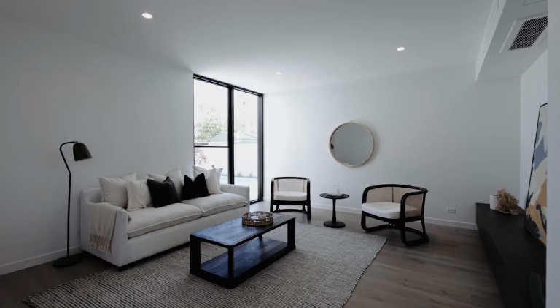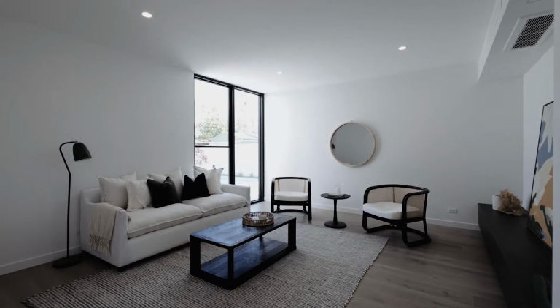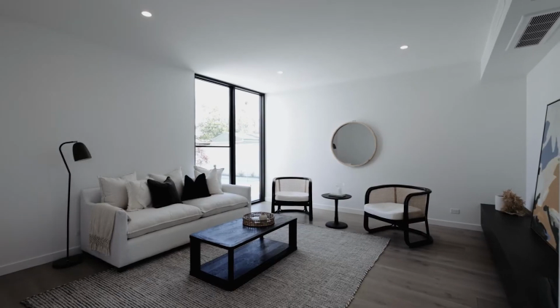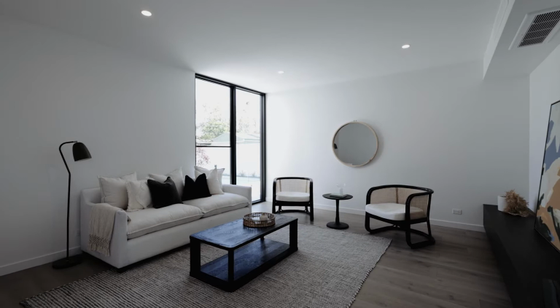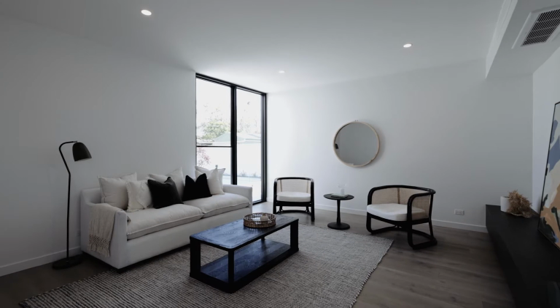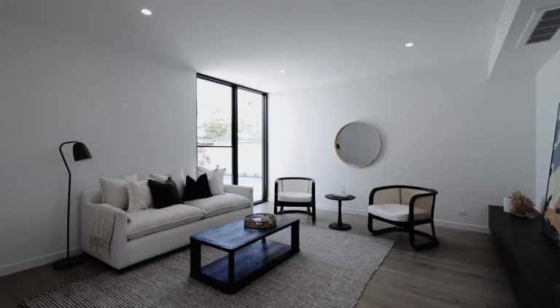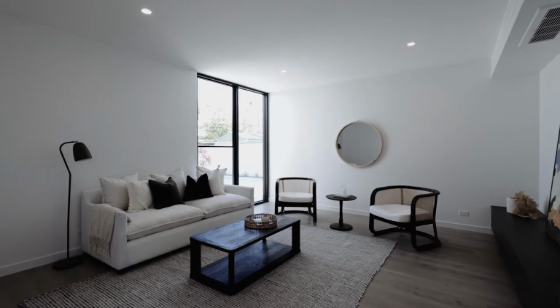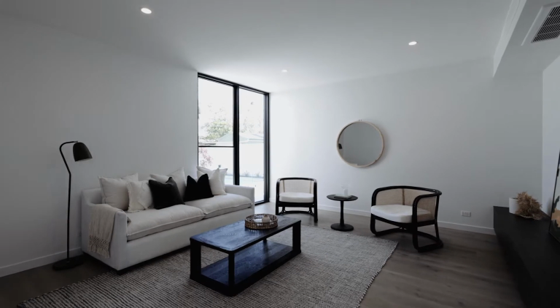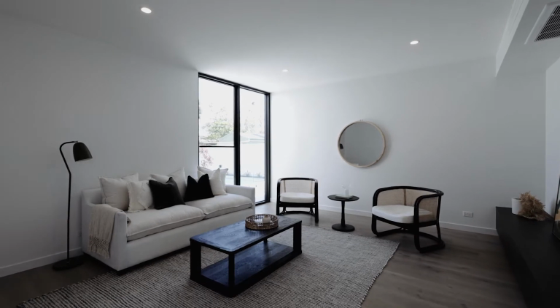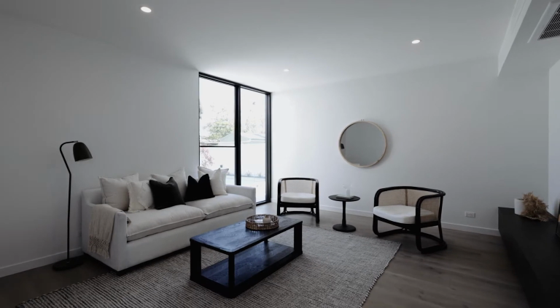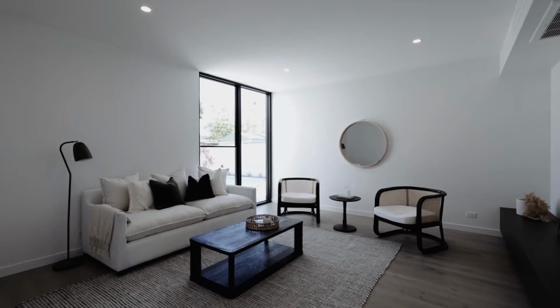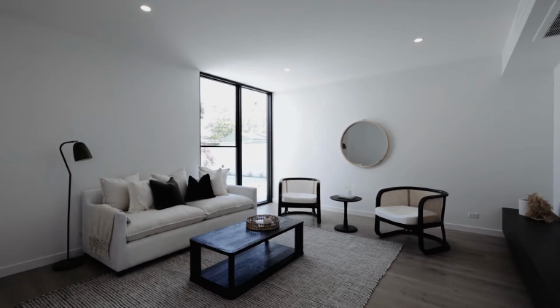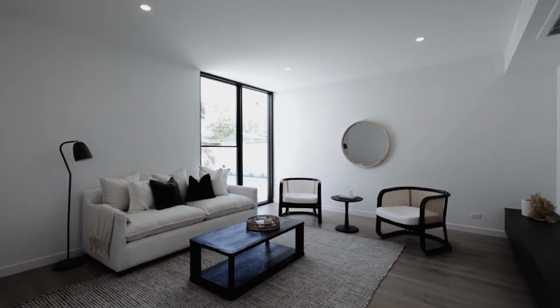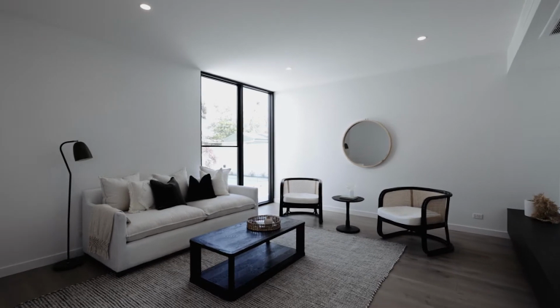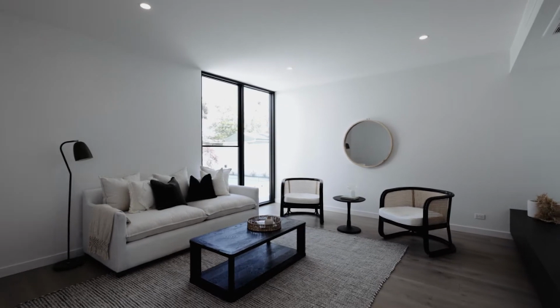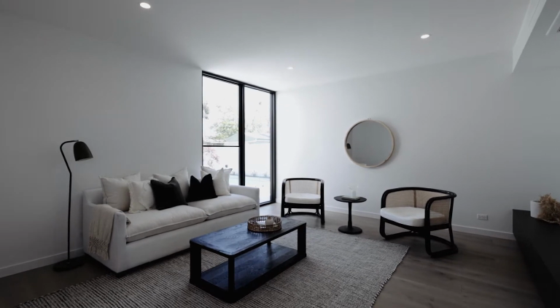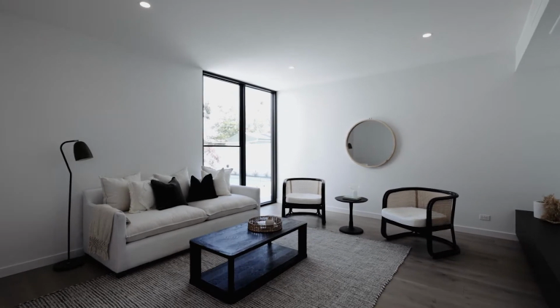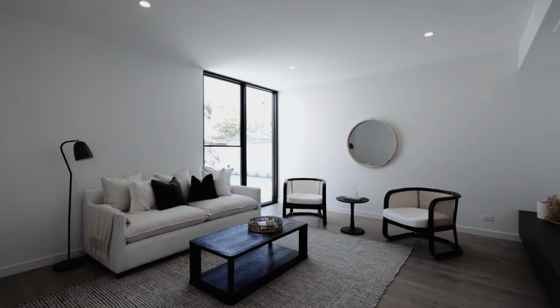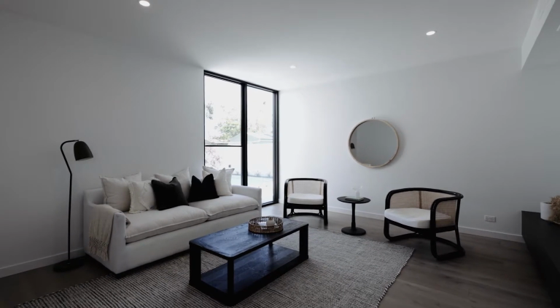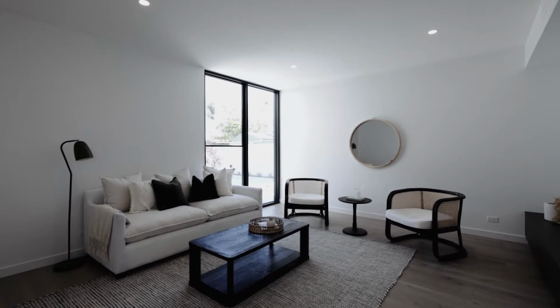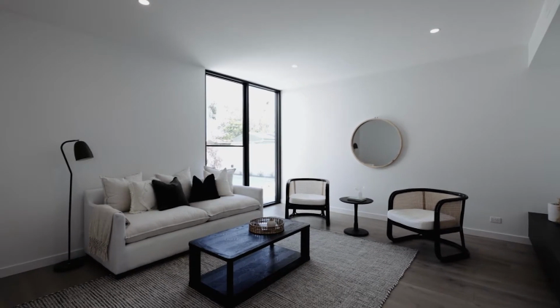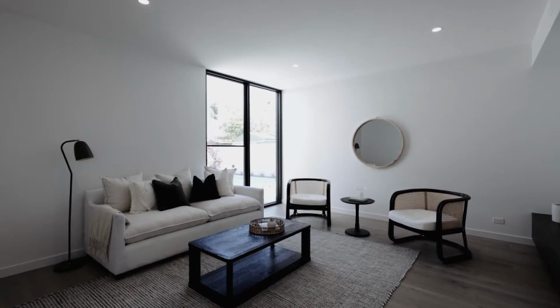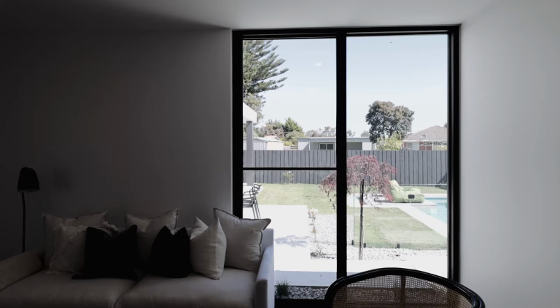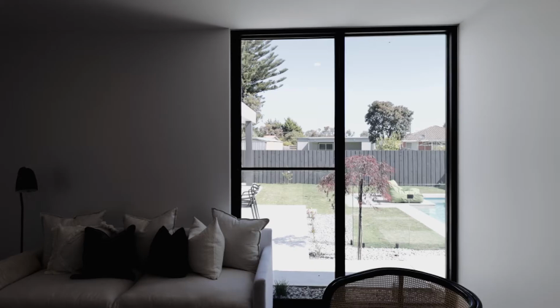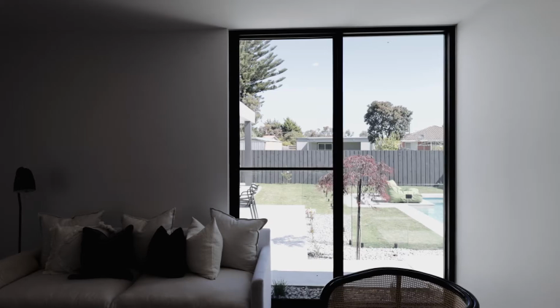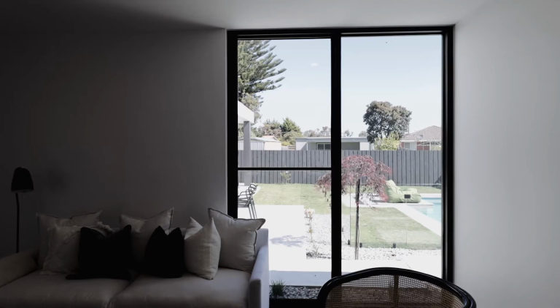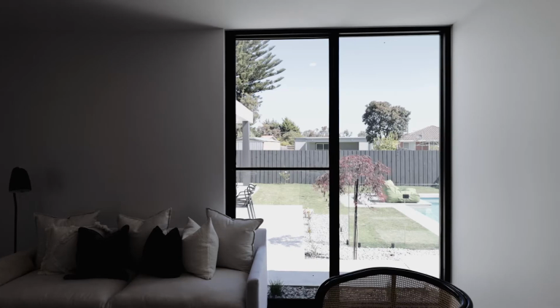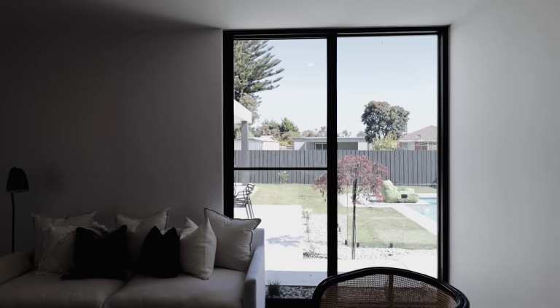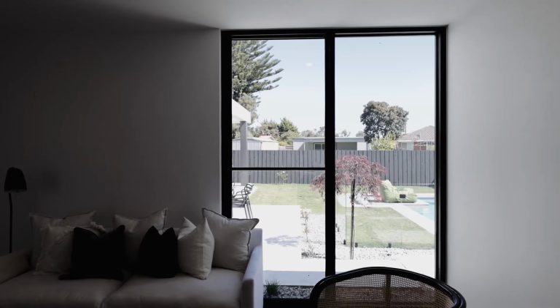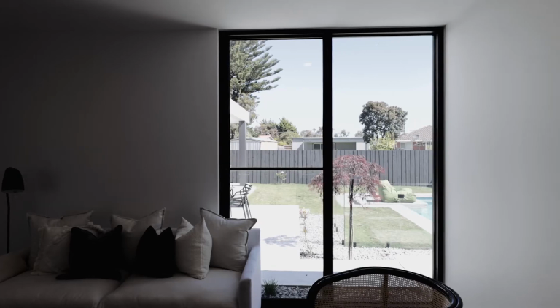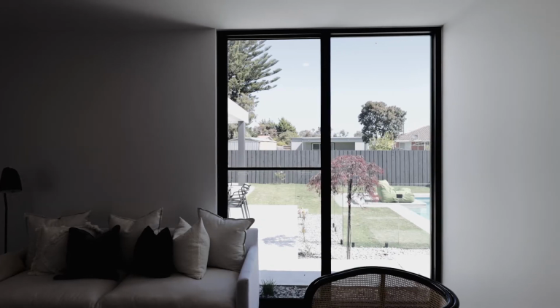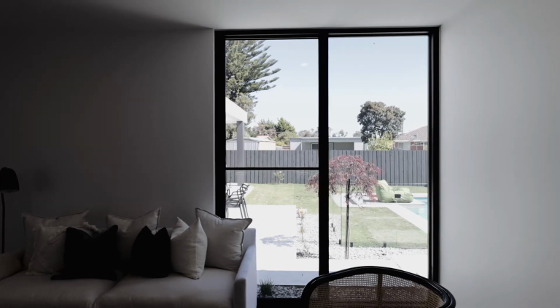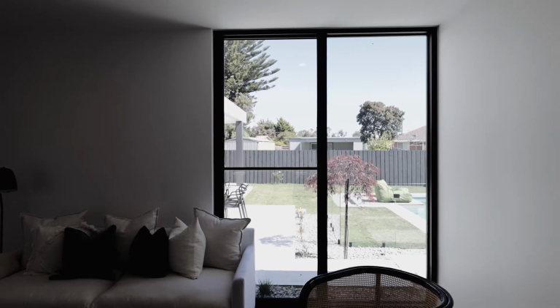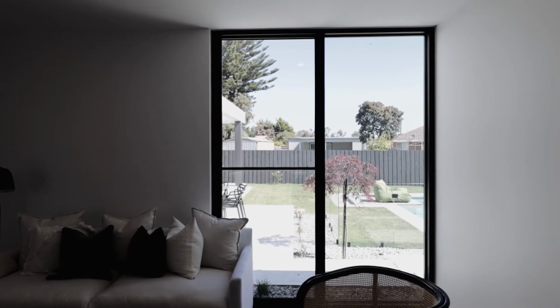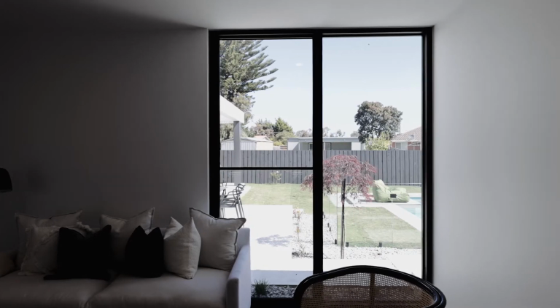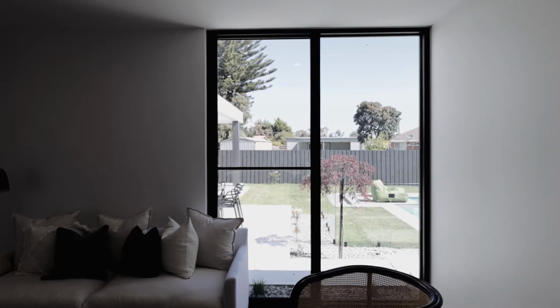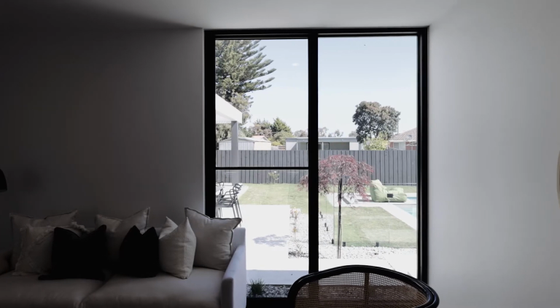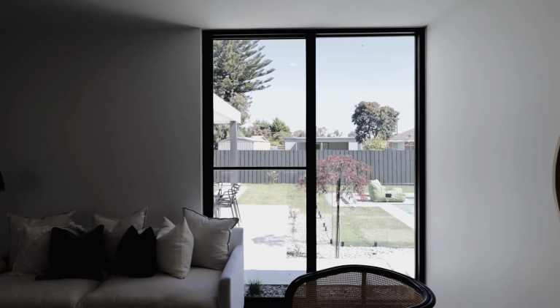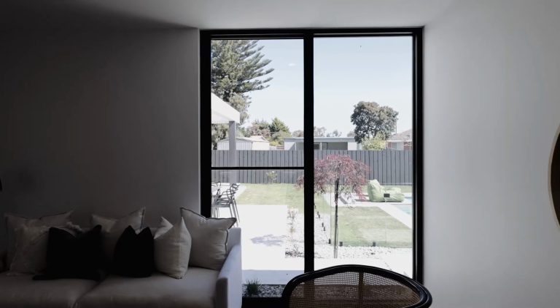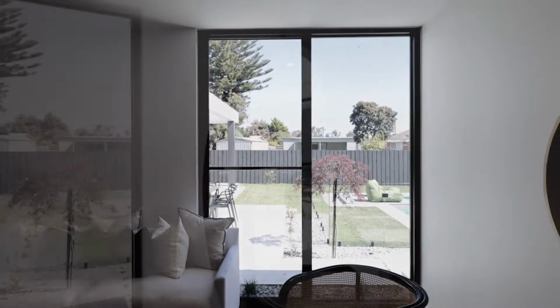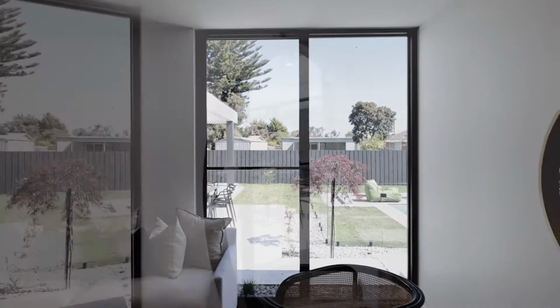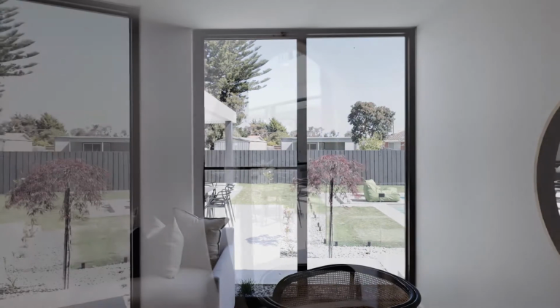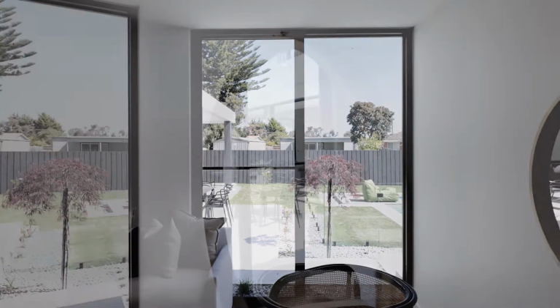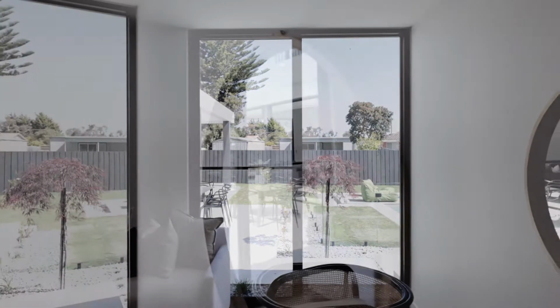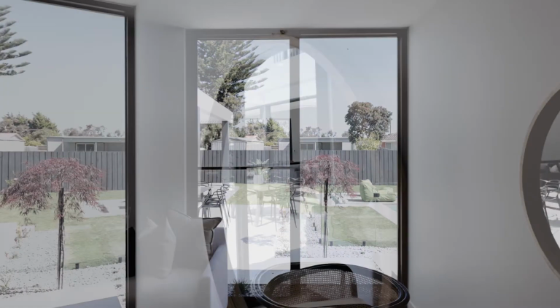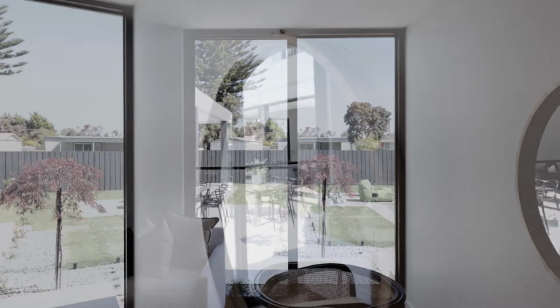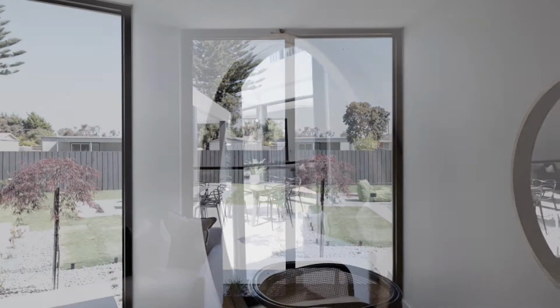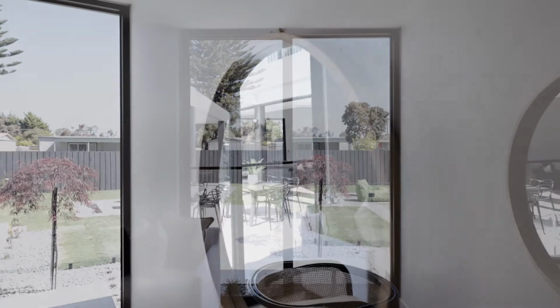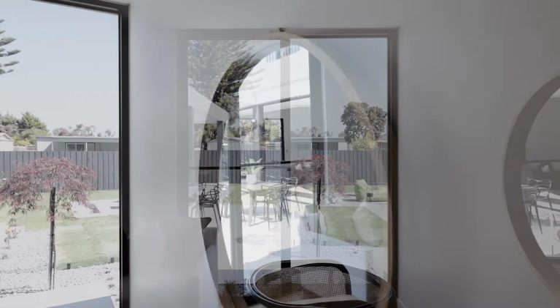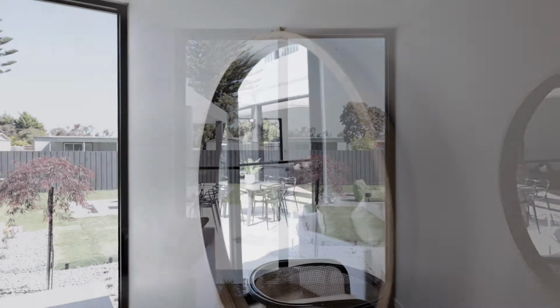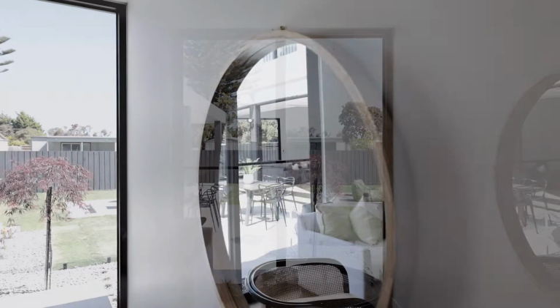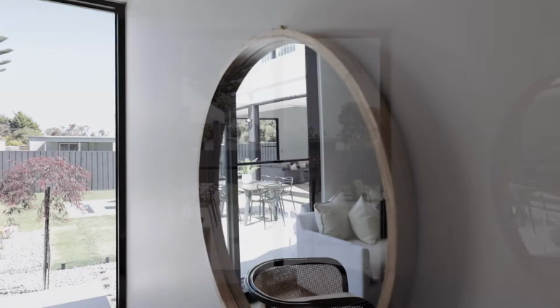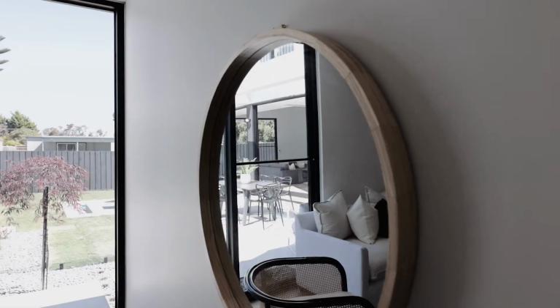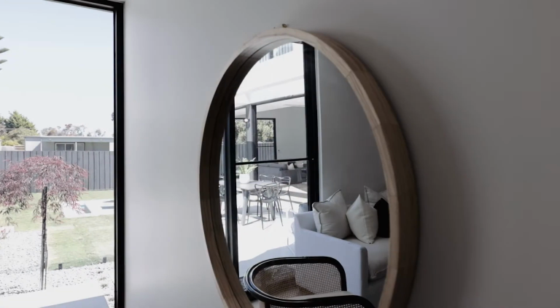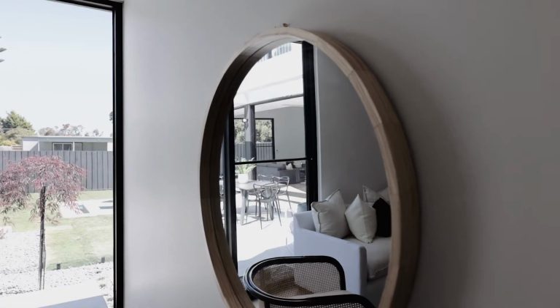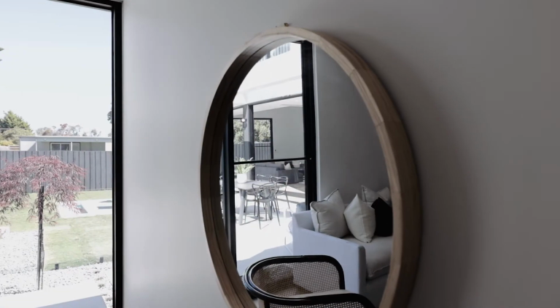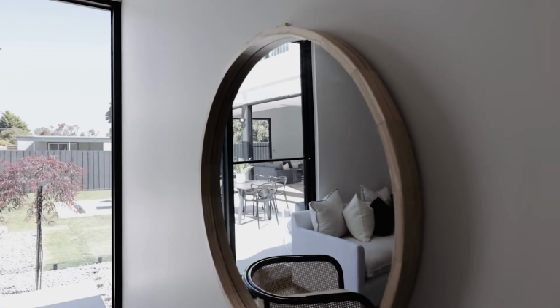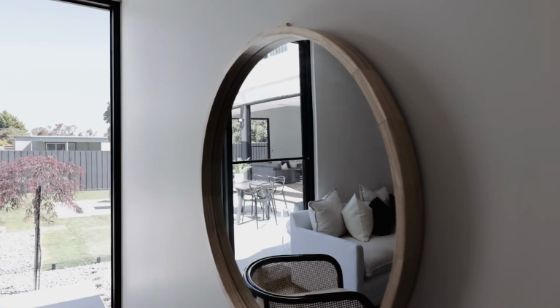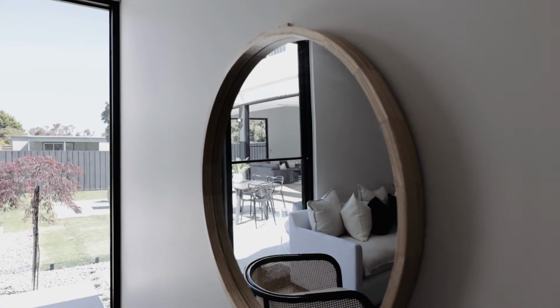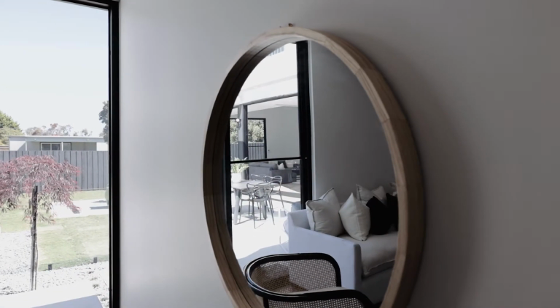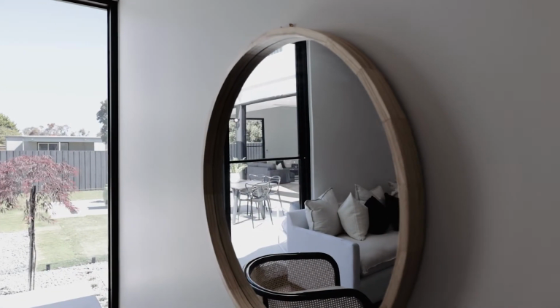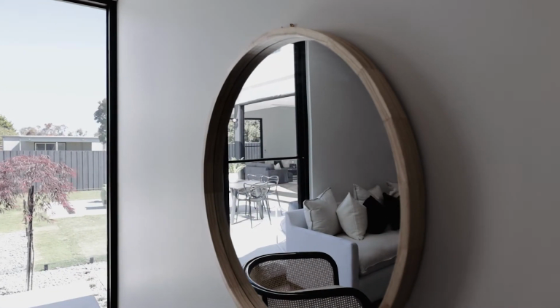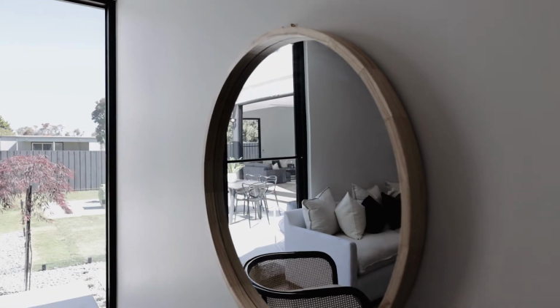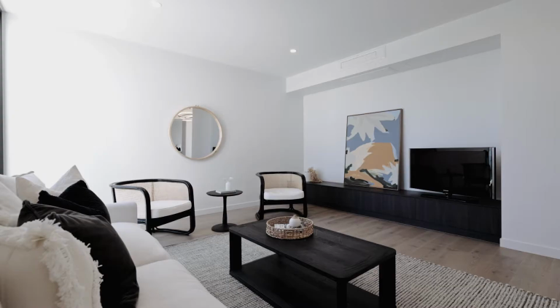The second living area is also on the ground level and perfect to be set up as a TV room, a billiards room or even a formal sitting room.